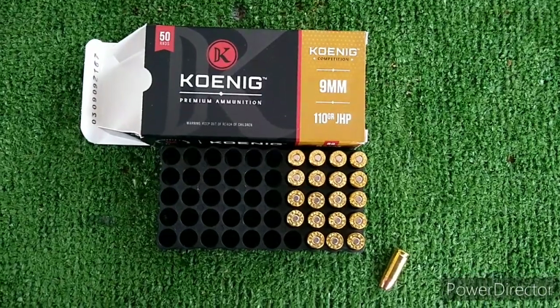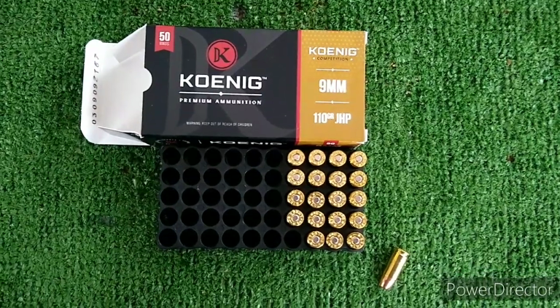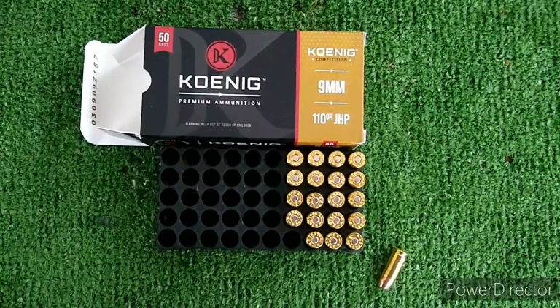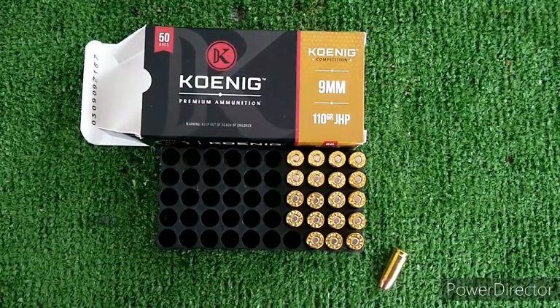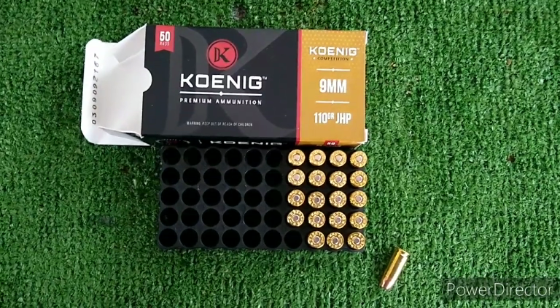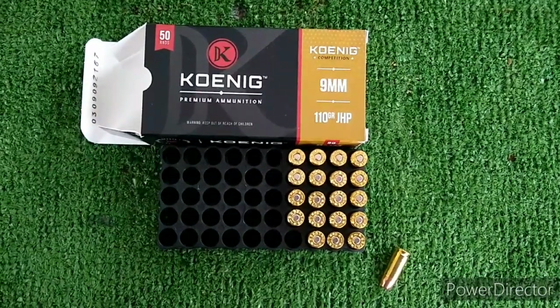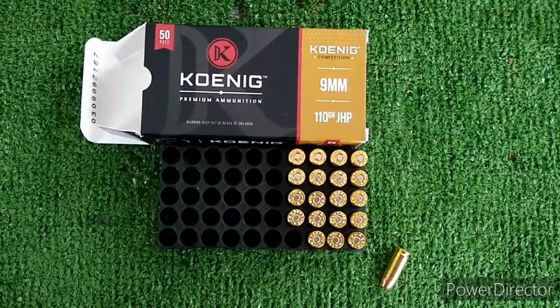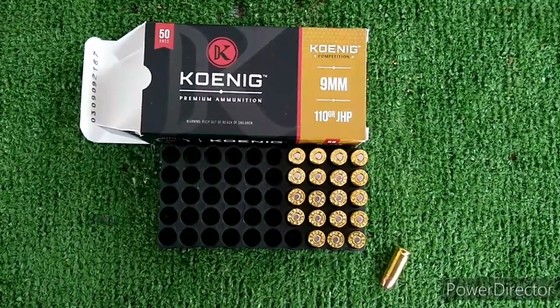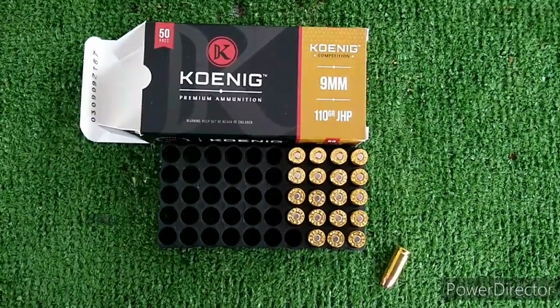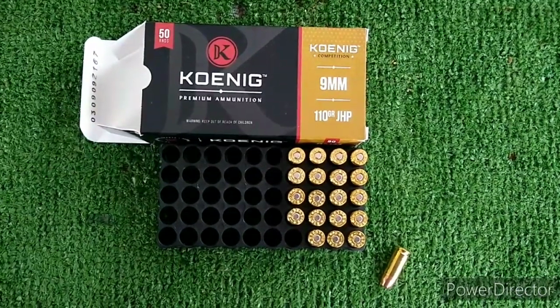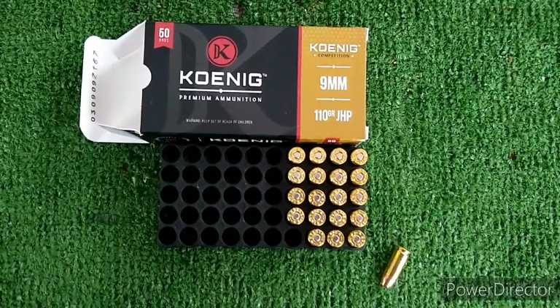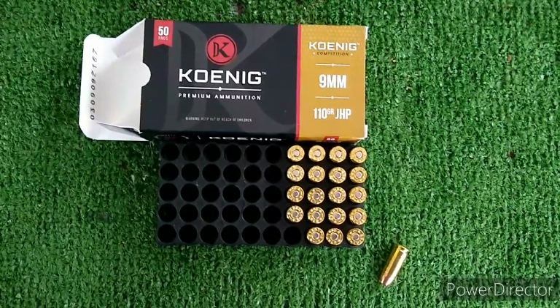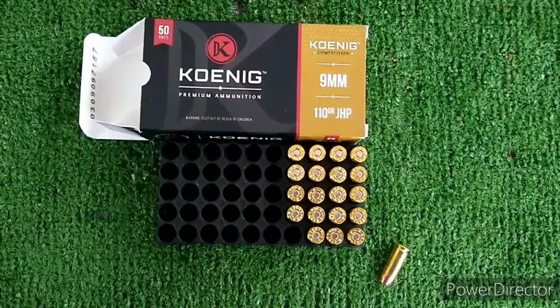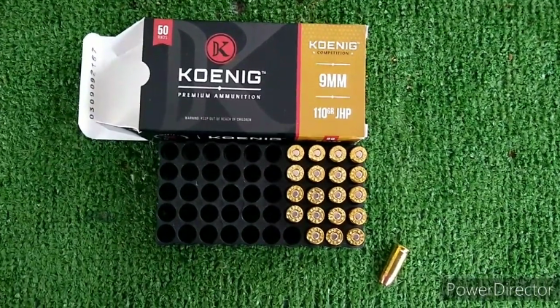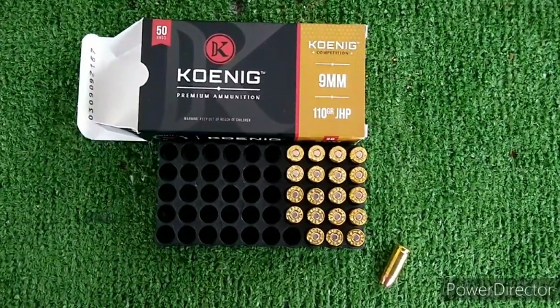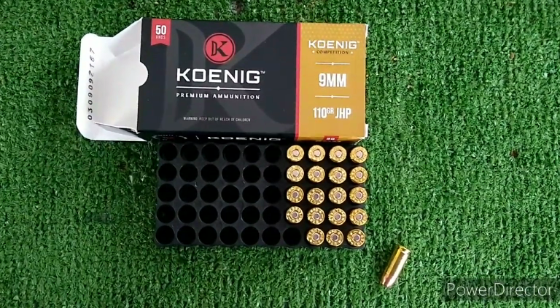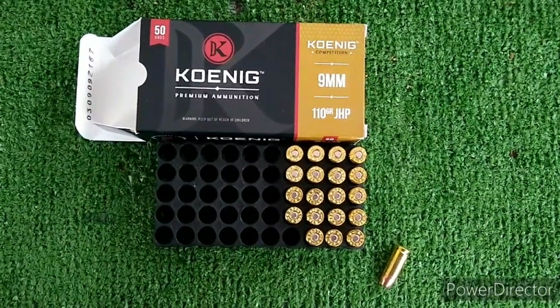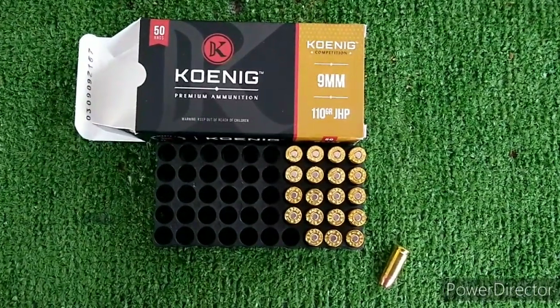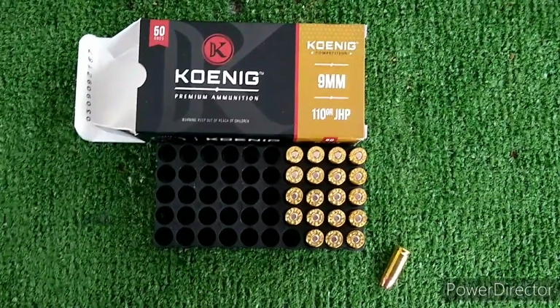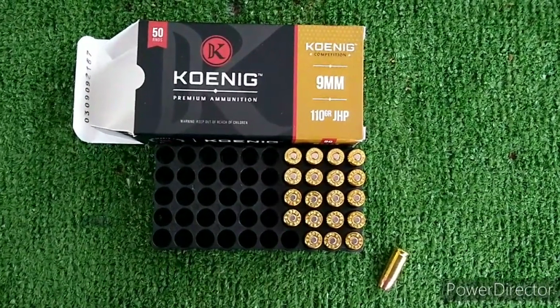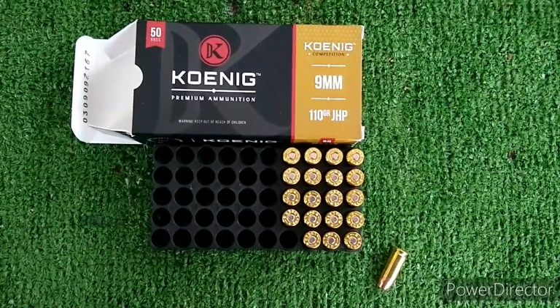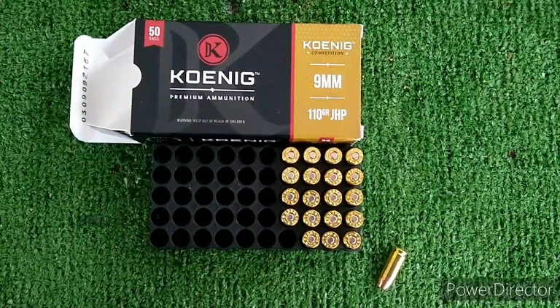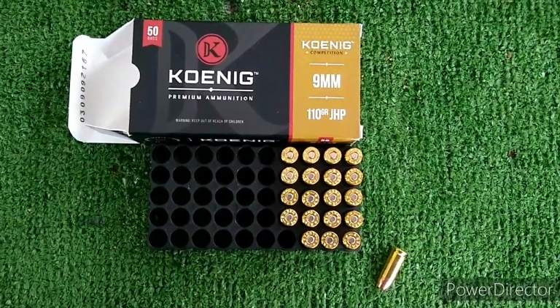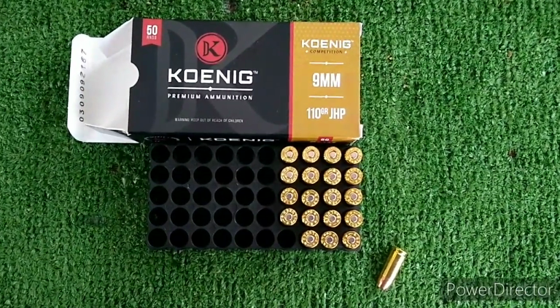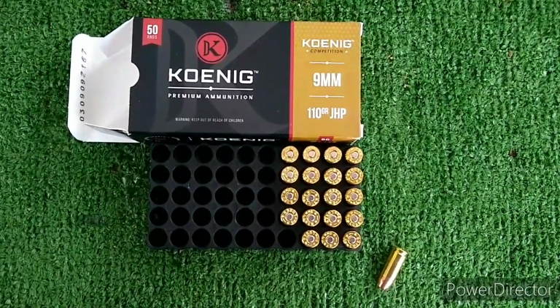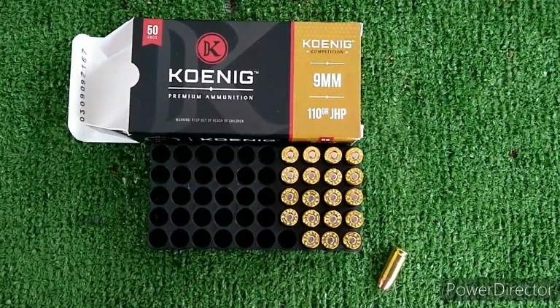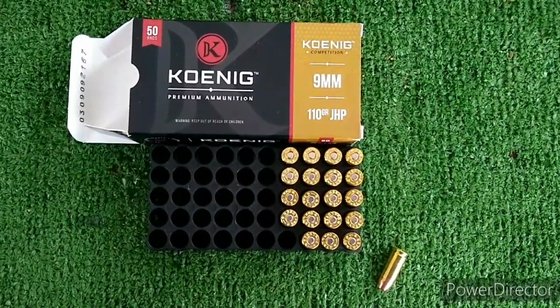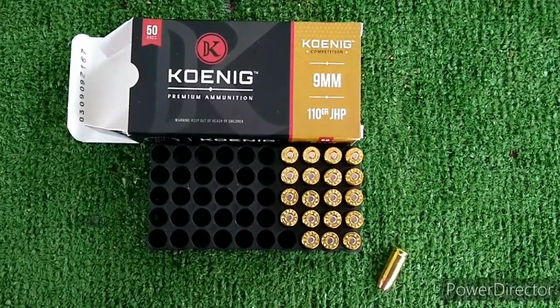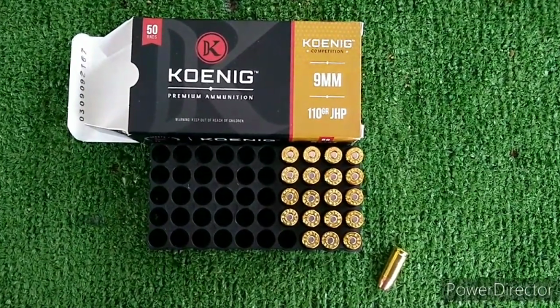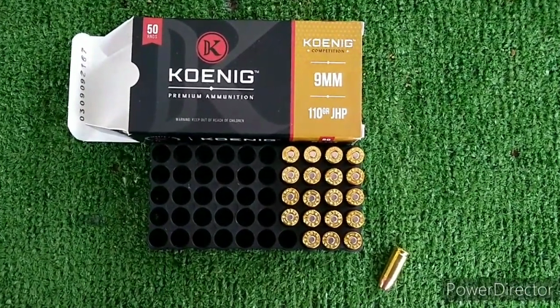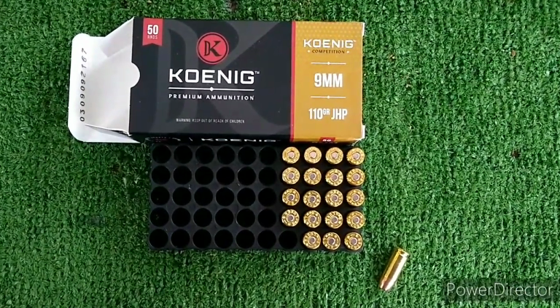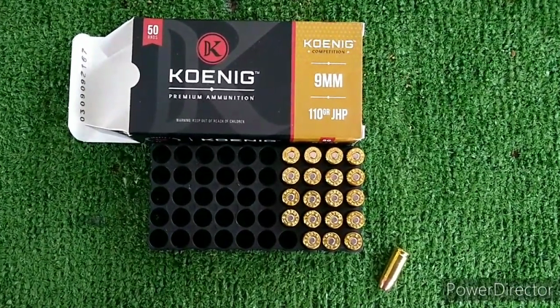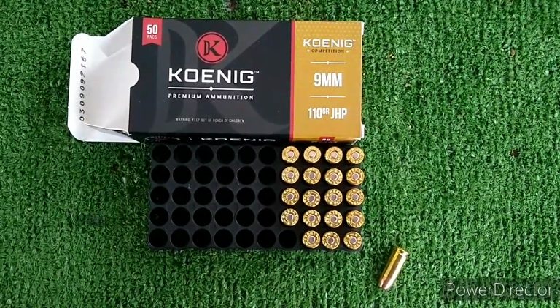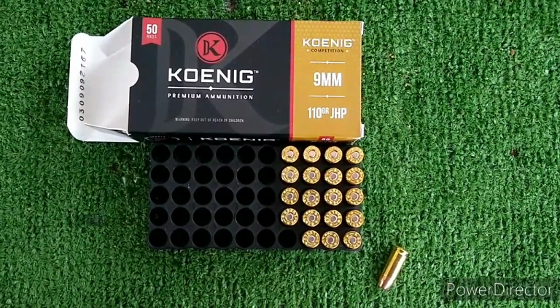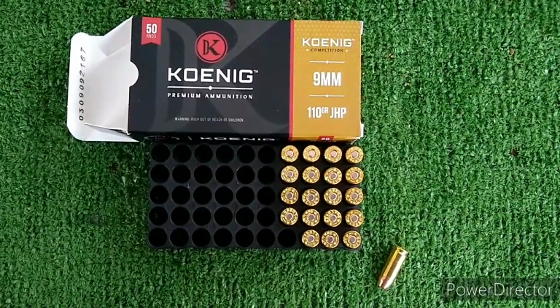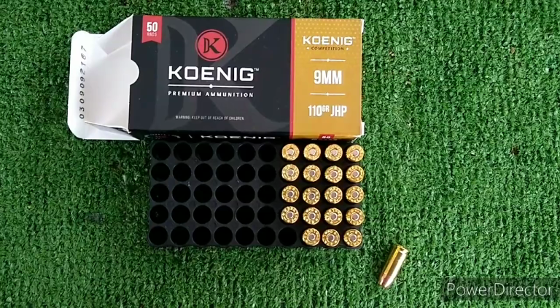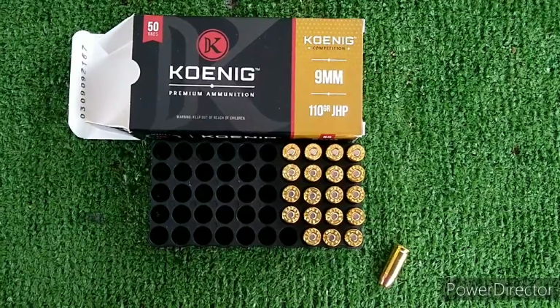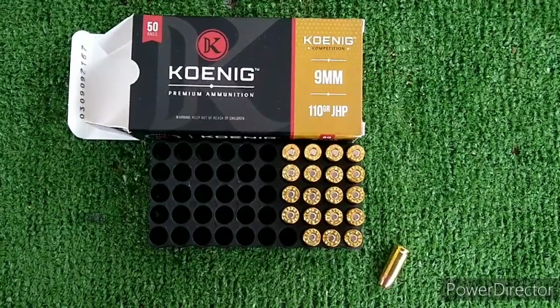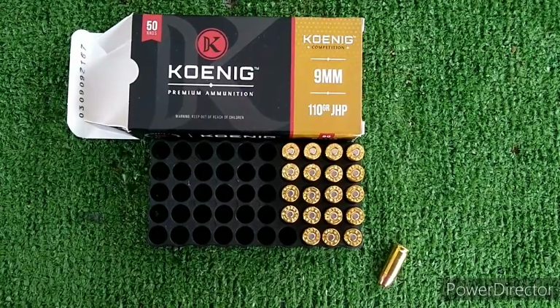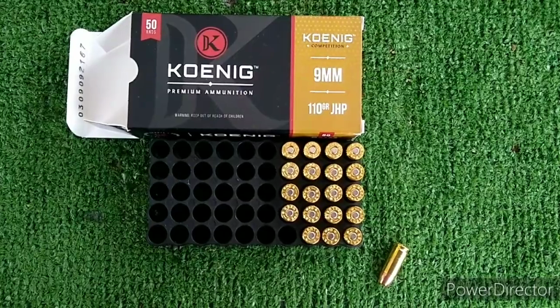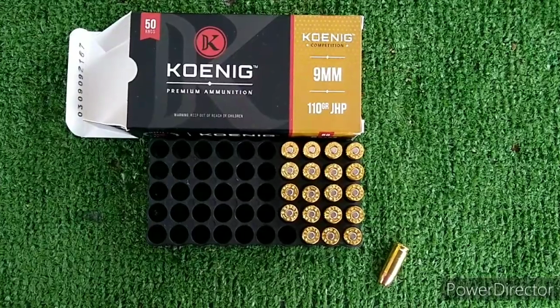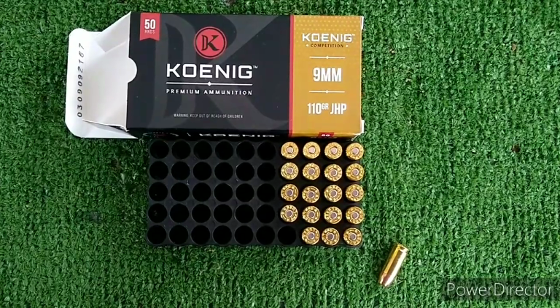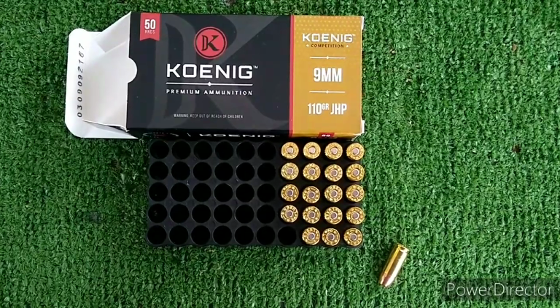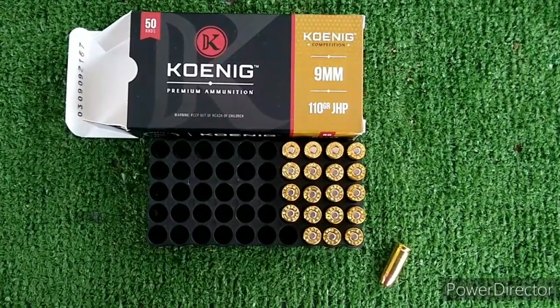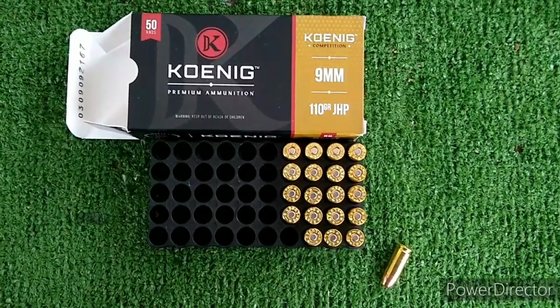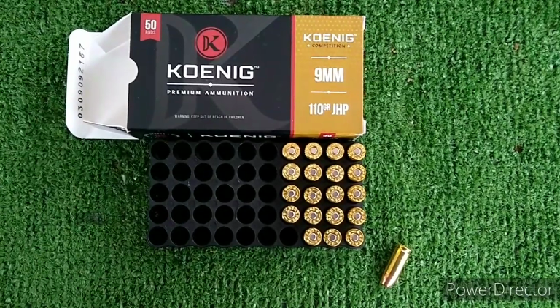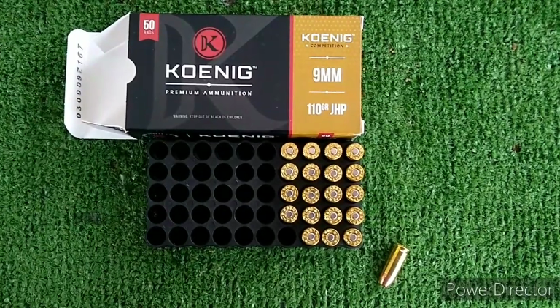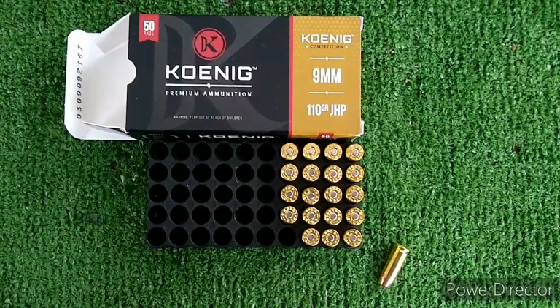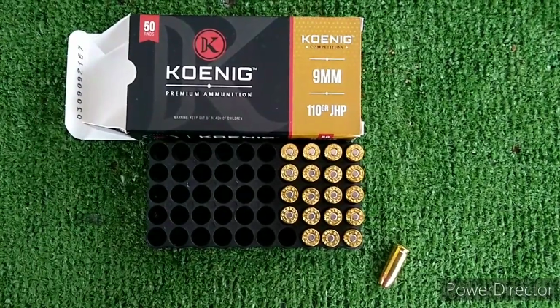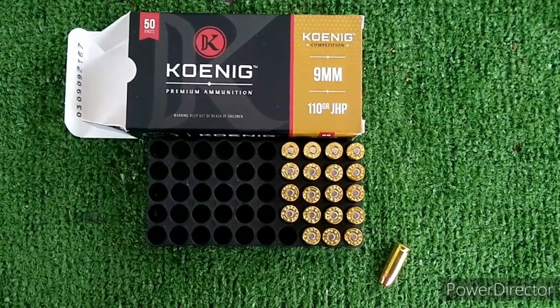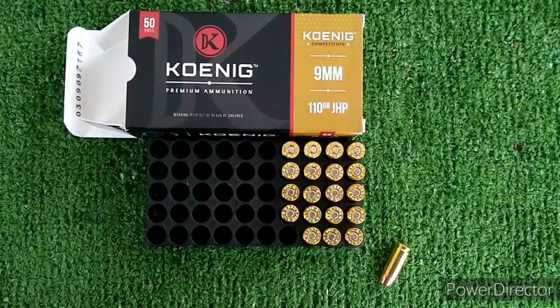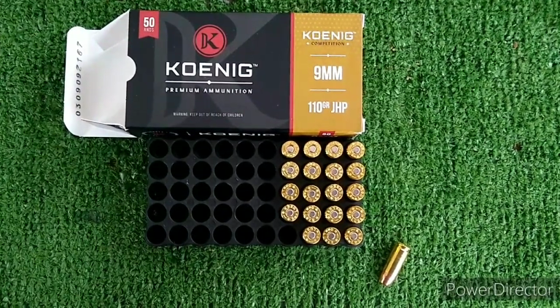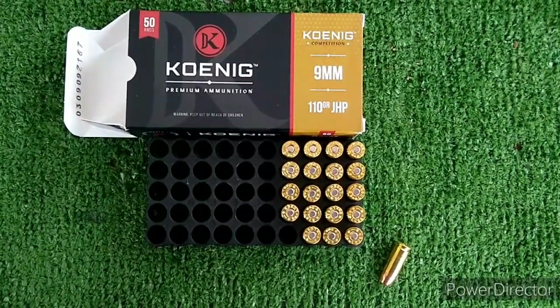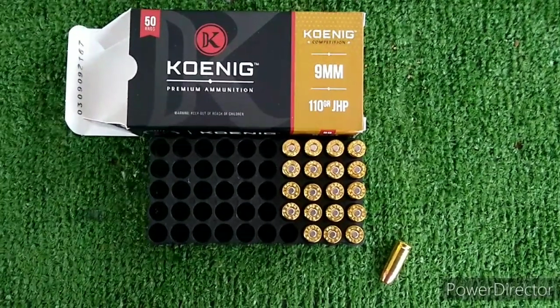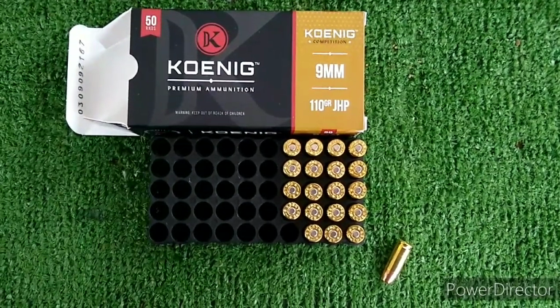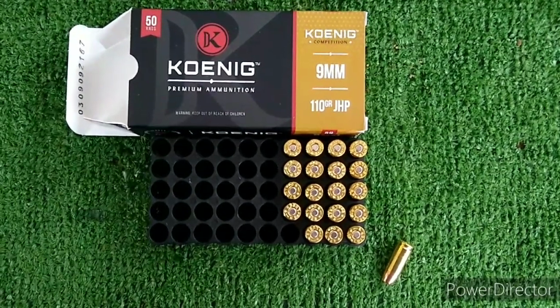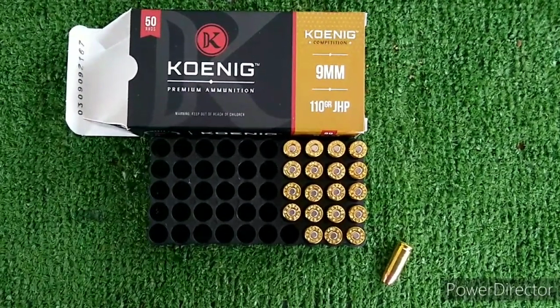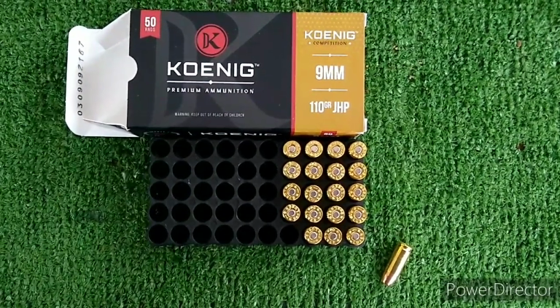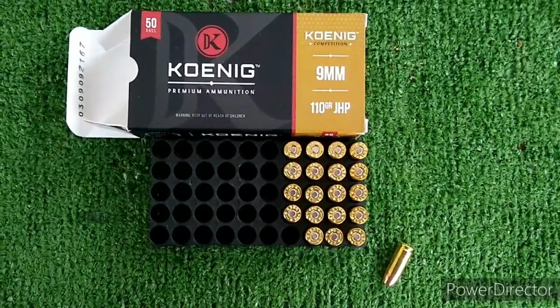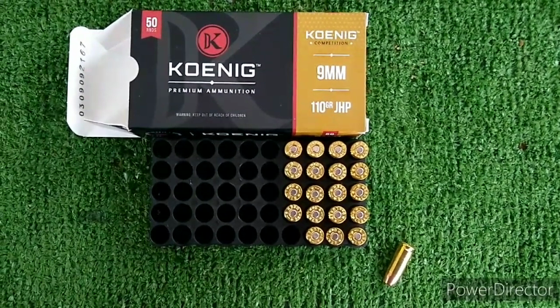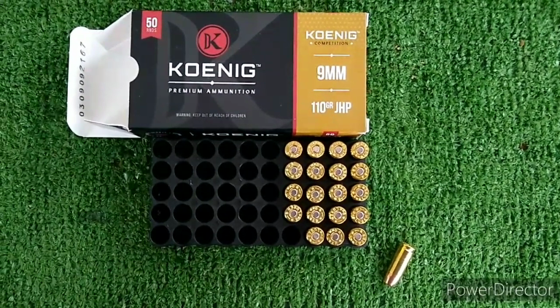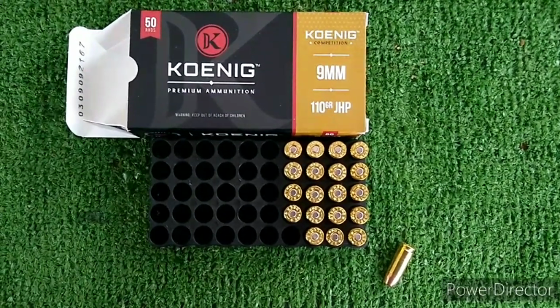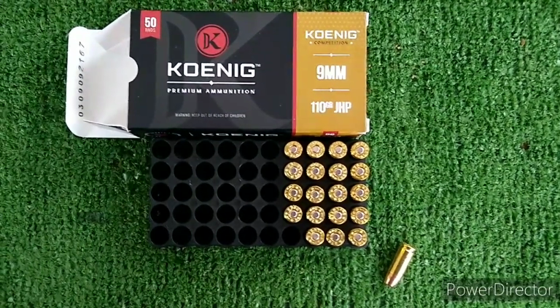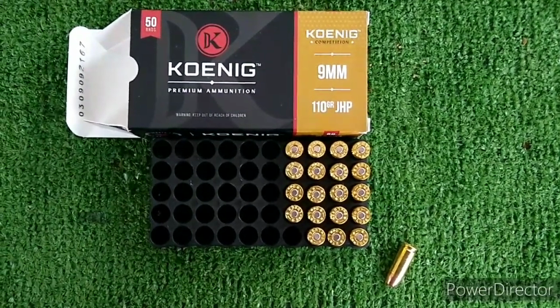Honig competition 9mm 110 grain through a 4.5 inch SAR B6 full-size barrel.